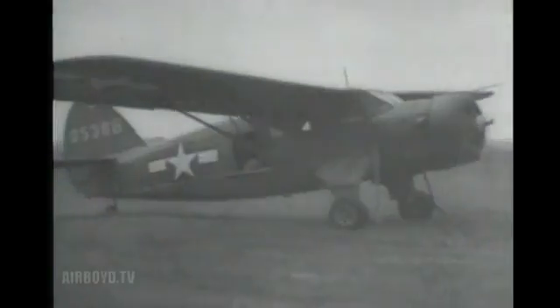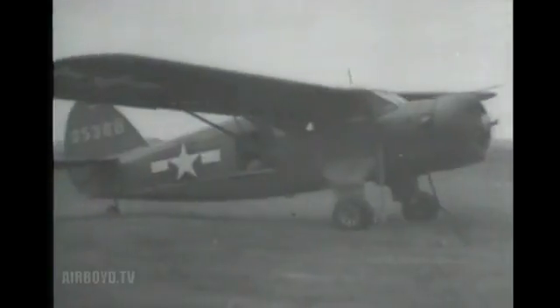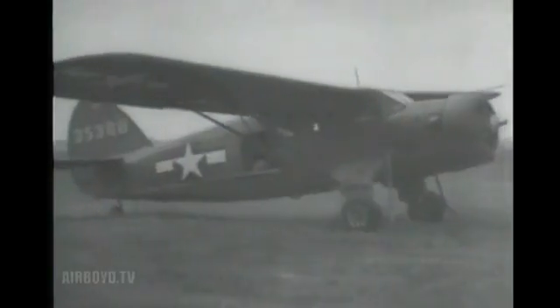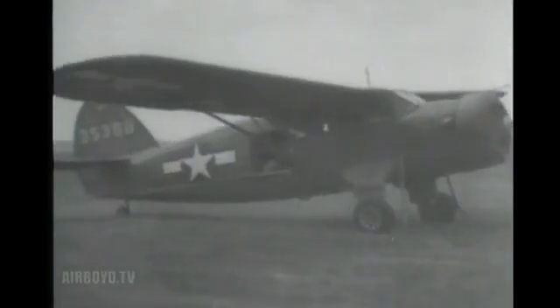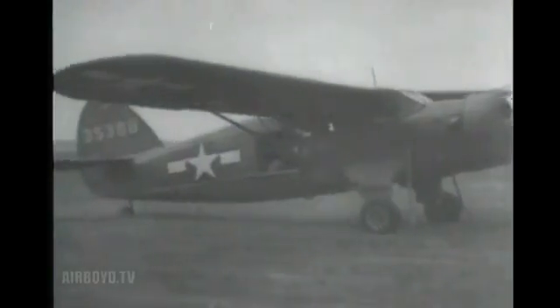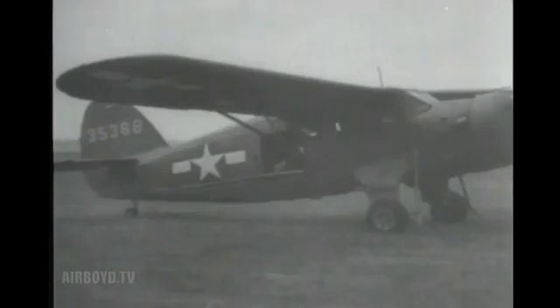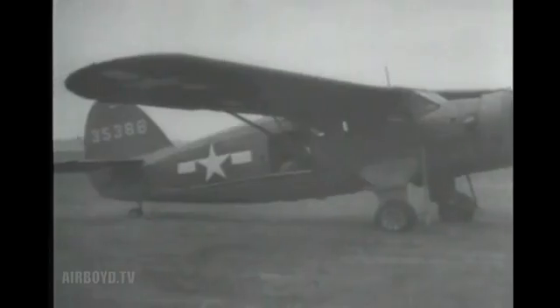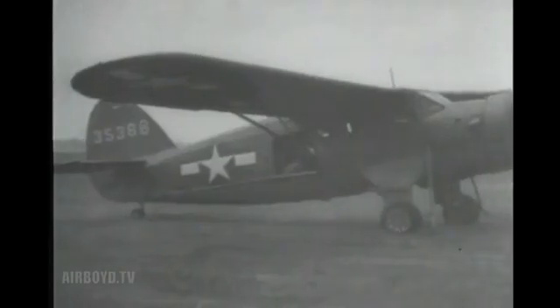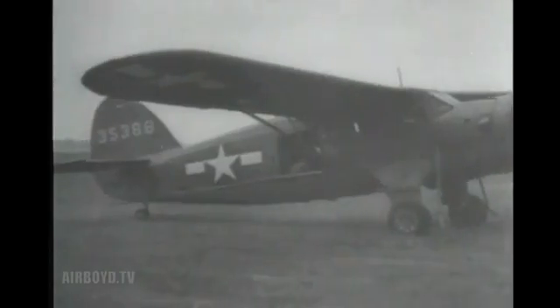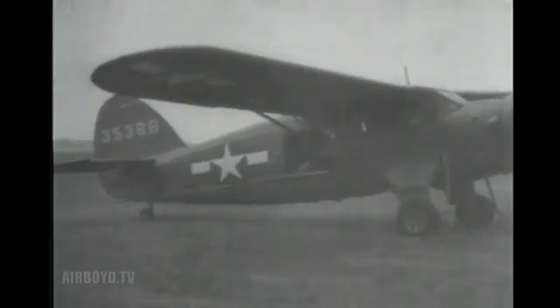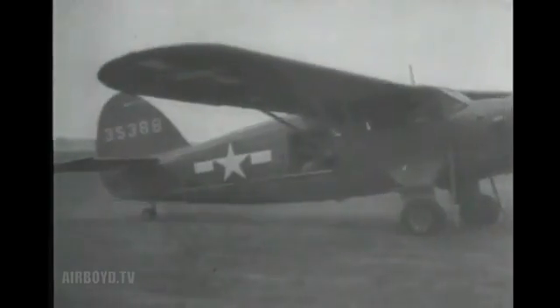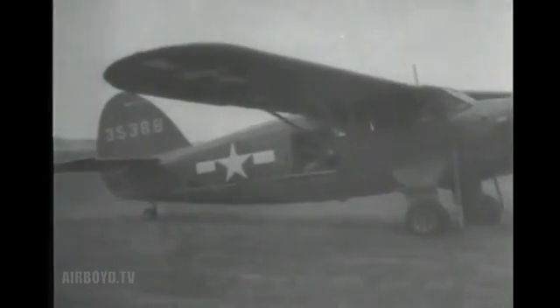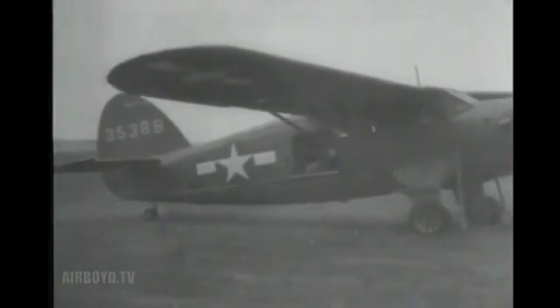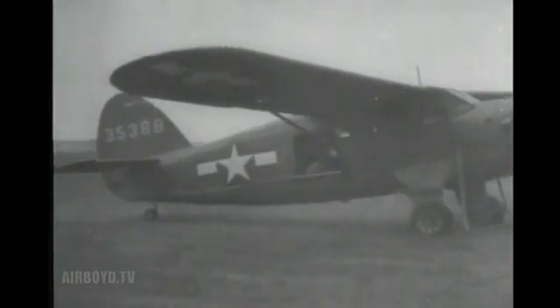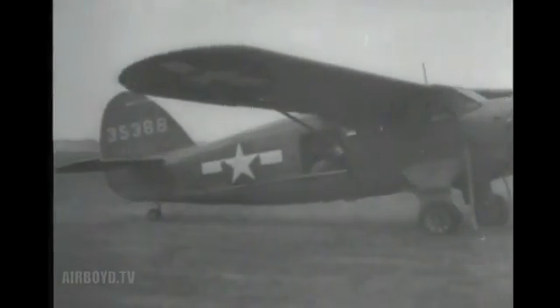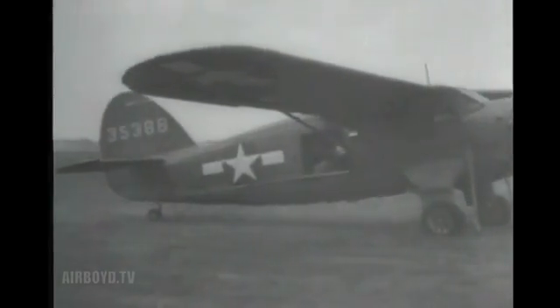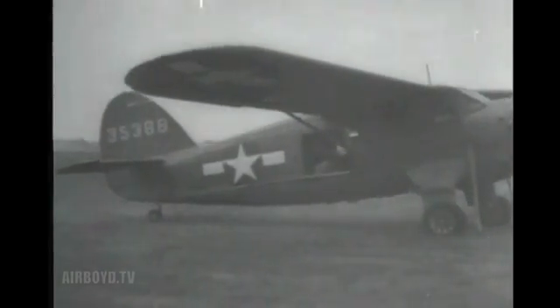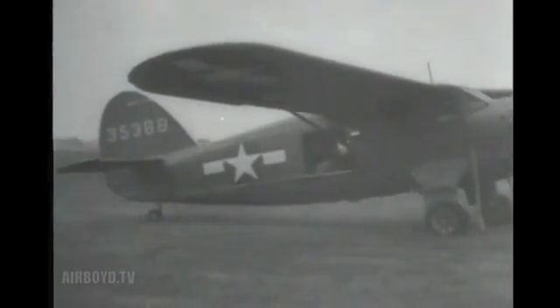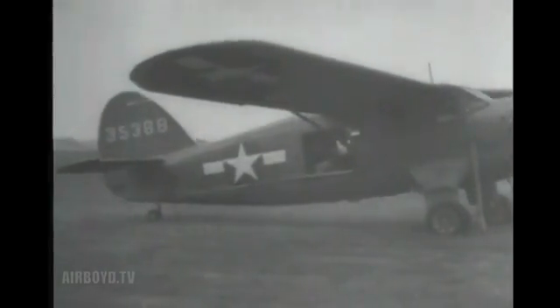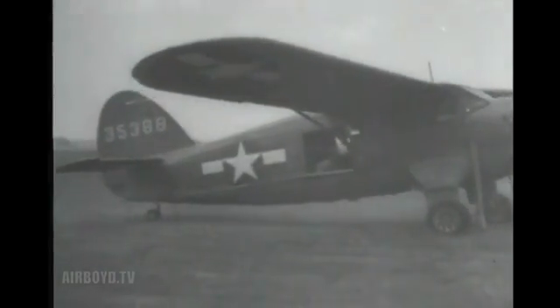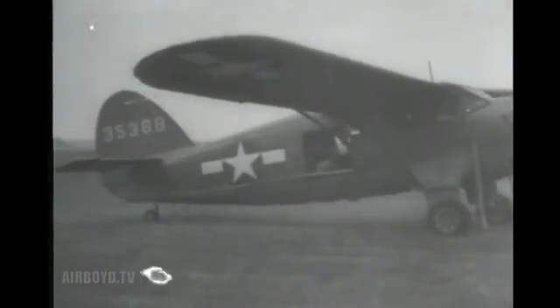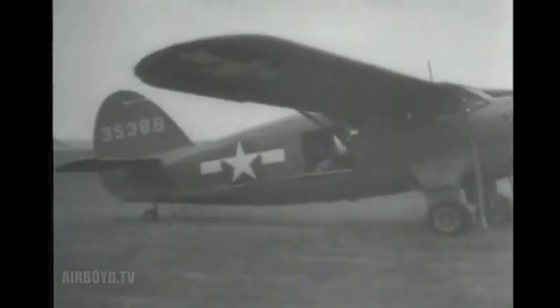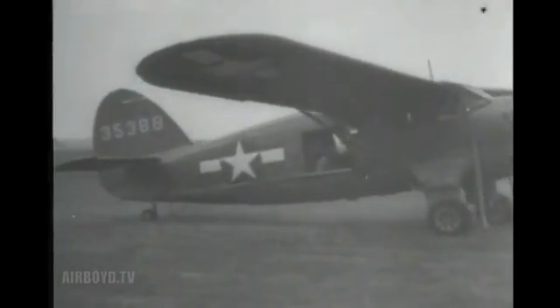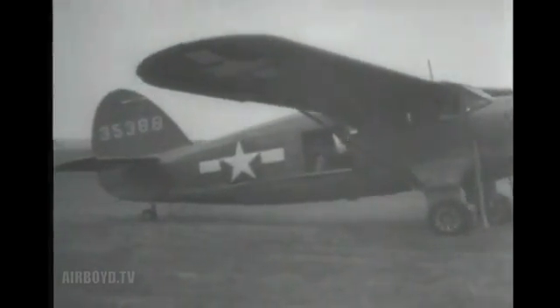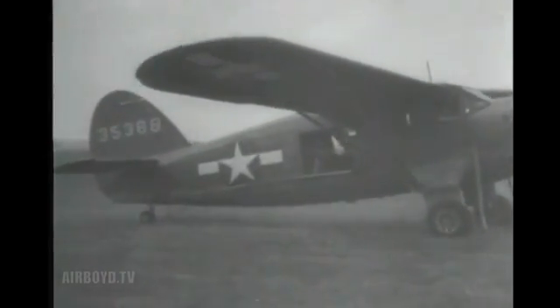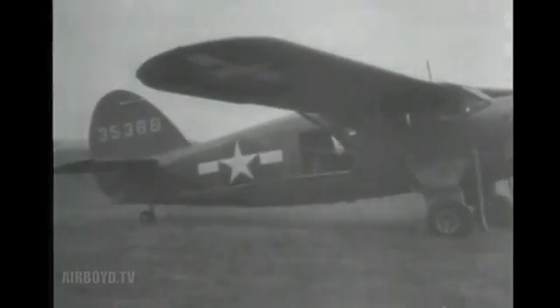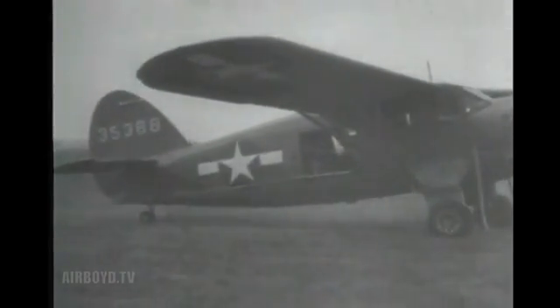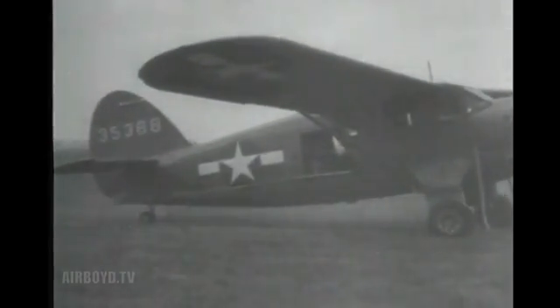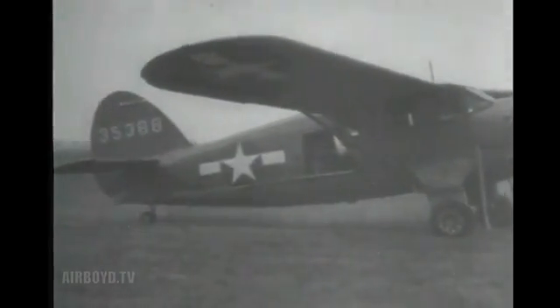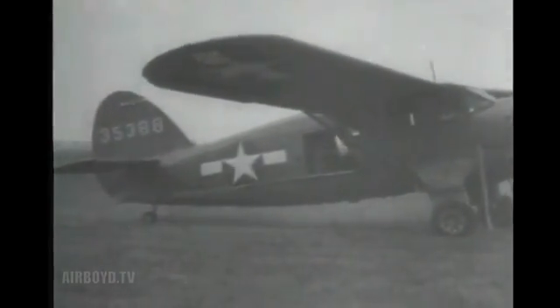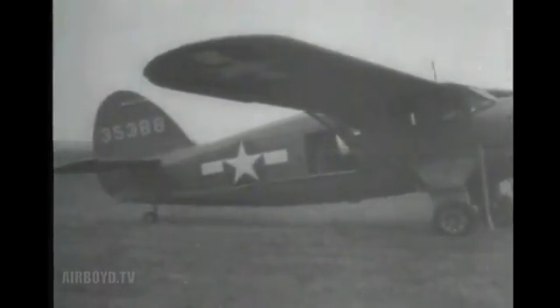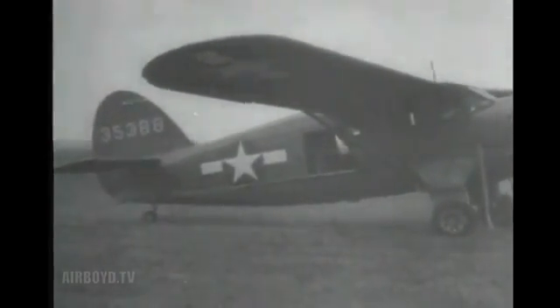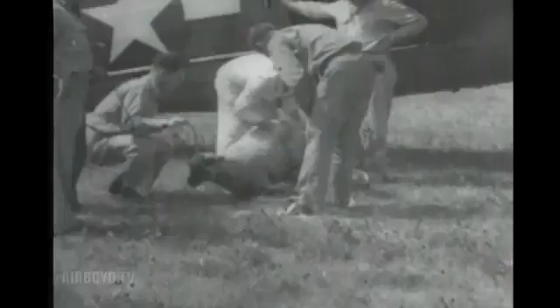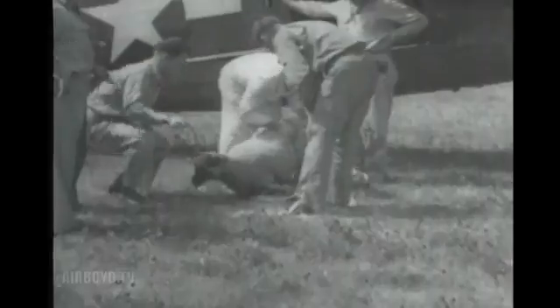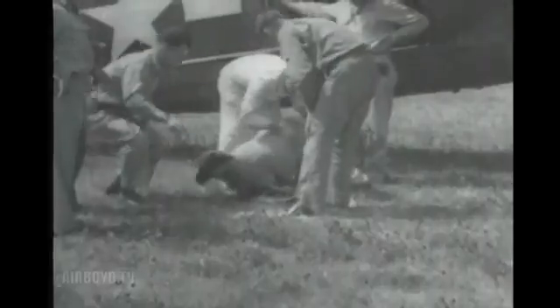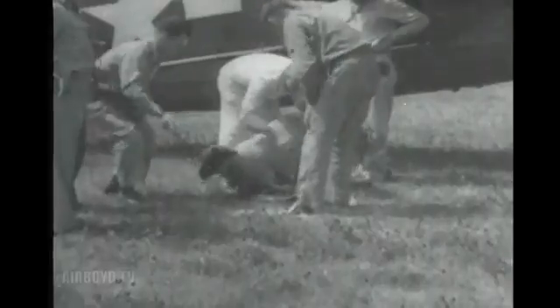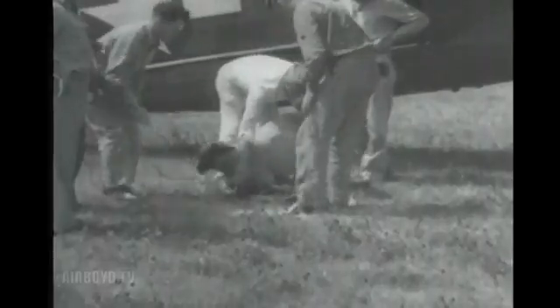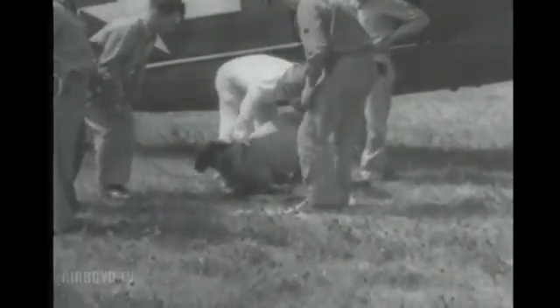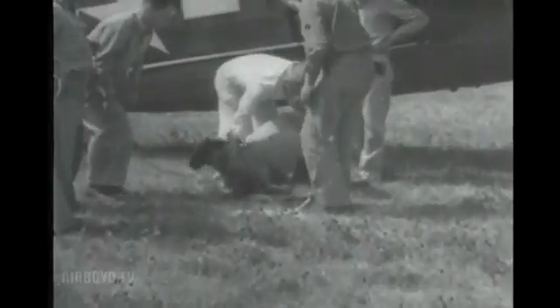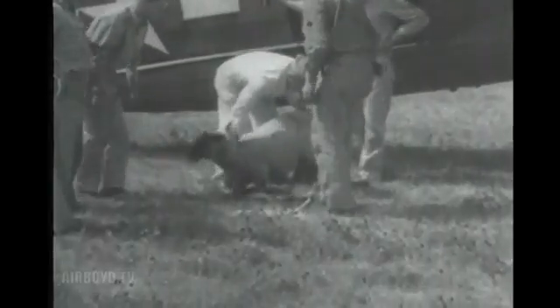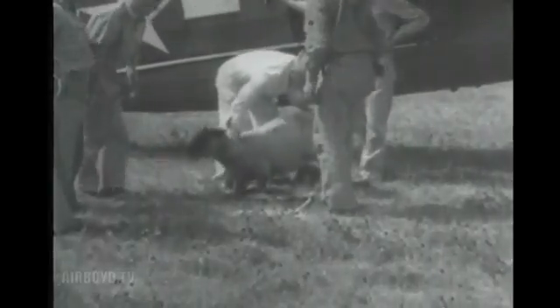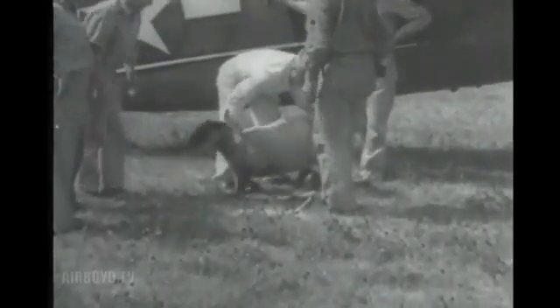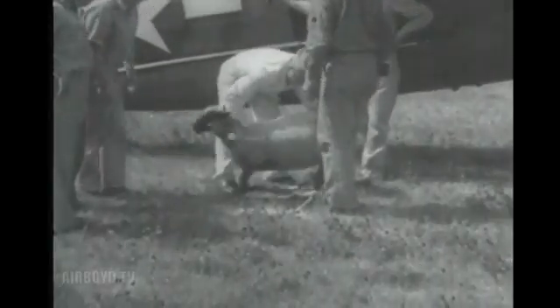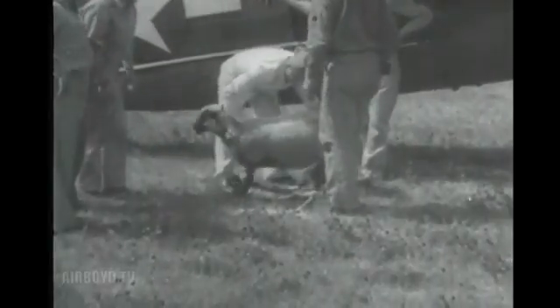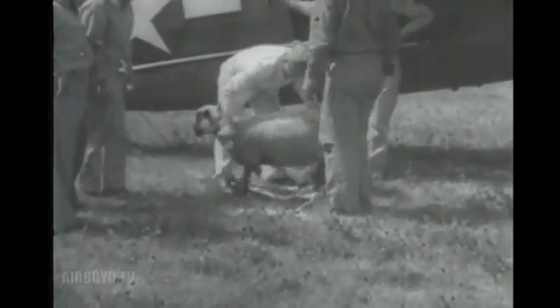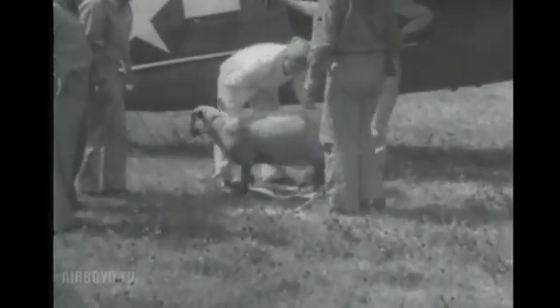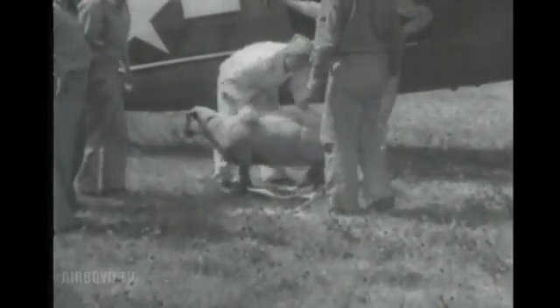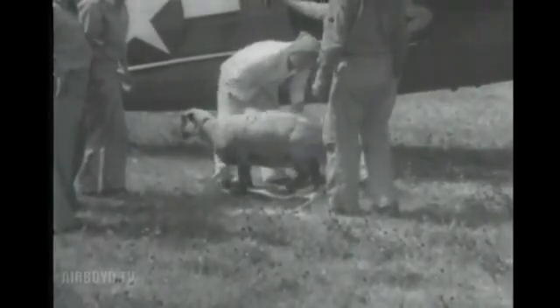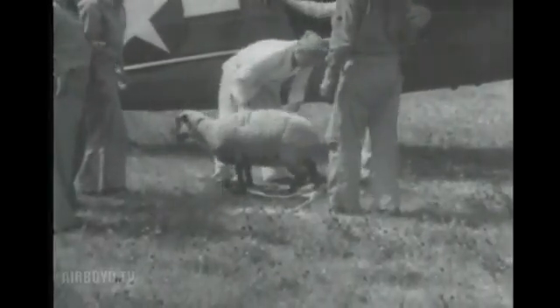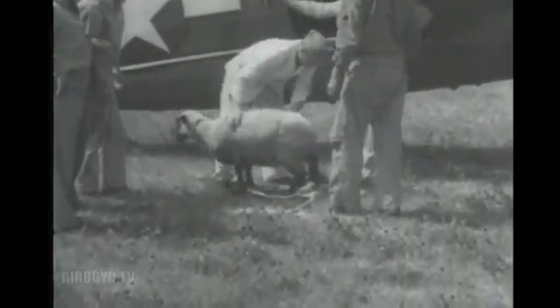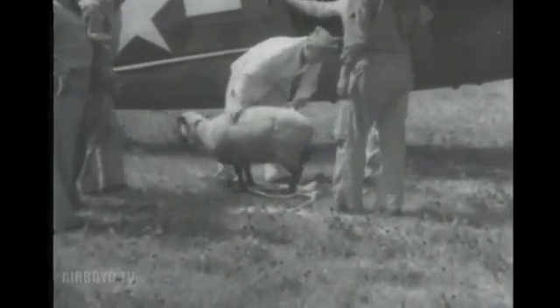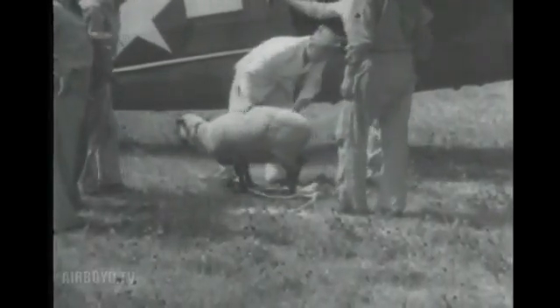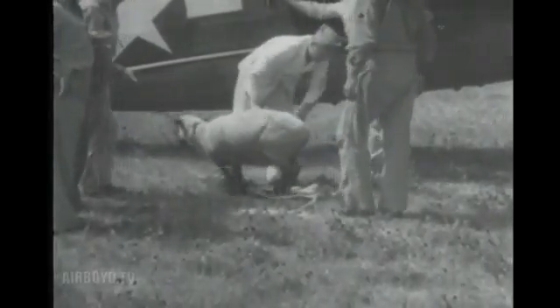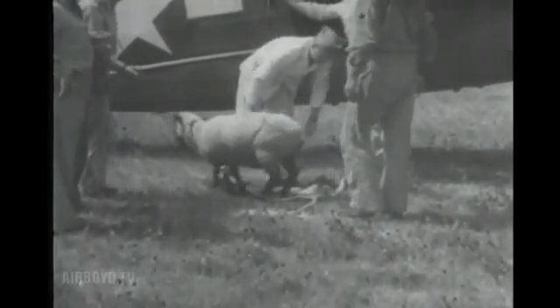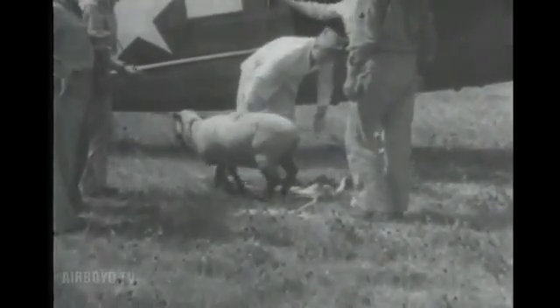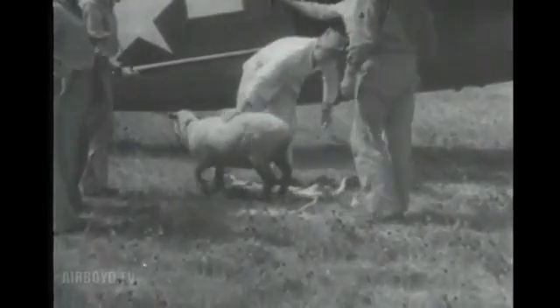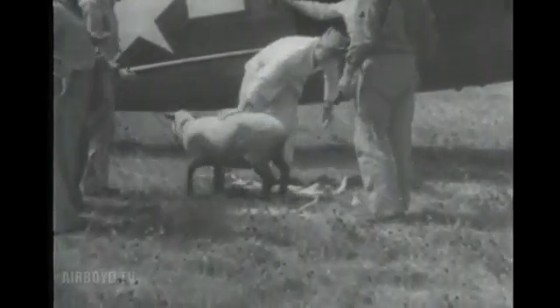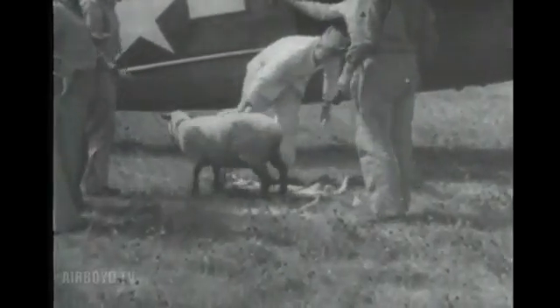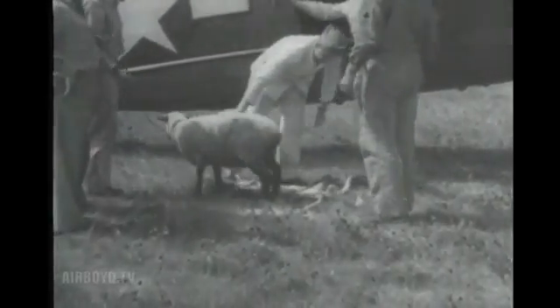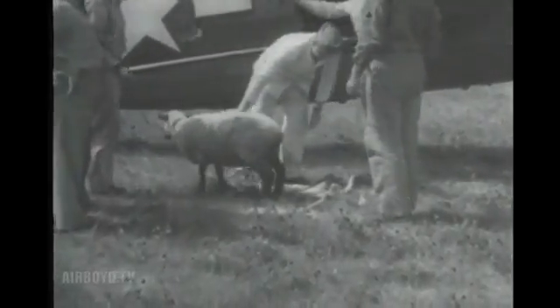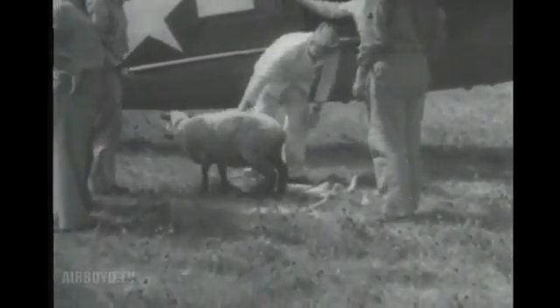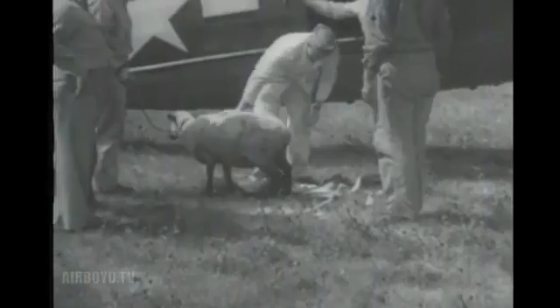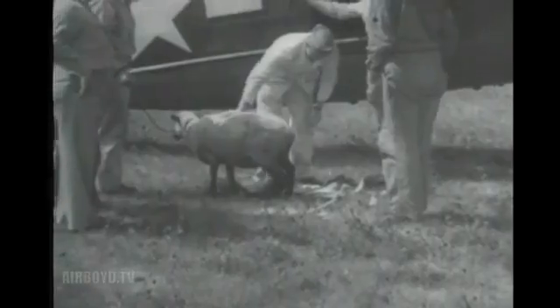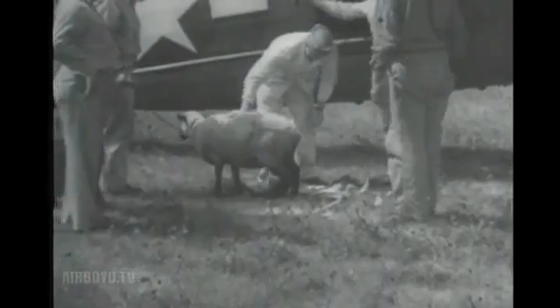The sheep returns none the worse for wear, setting the stage for experiments with human beings.